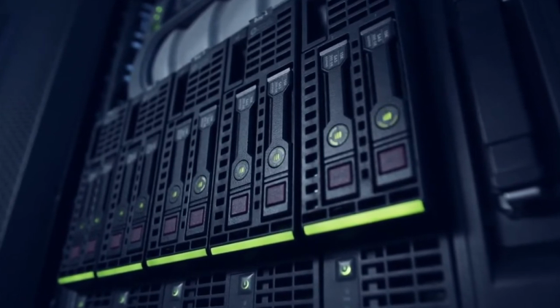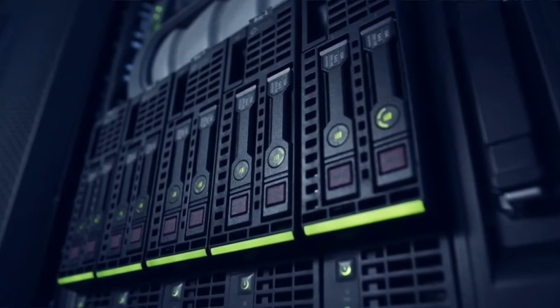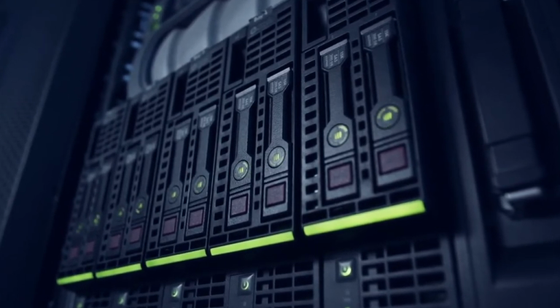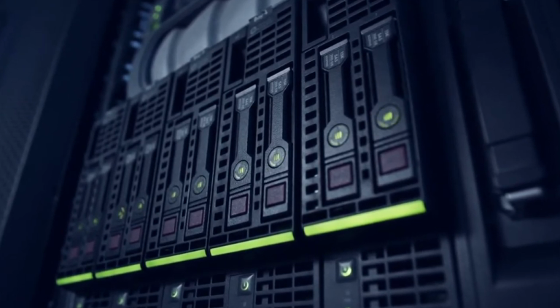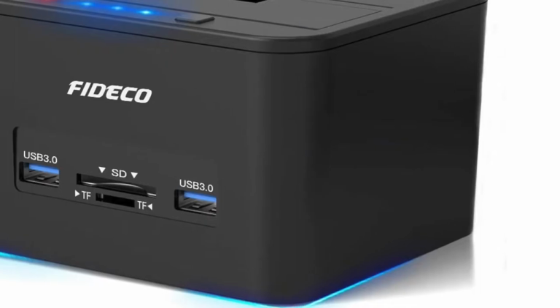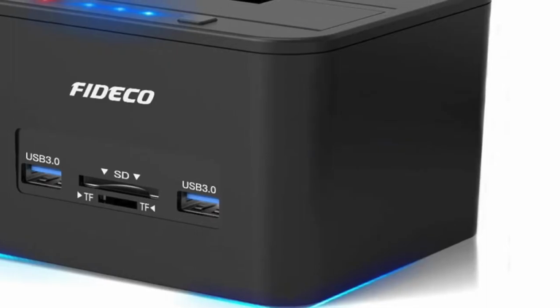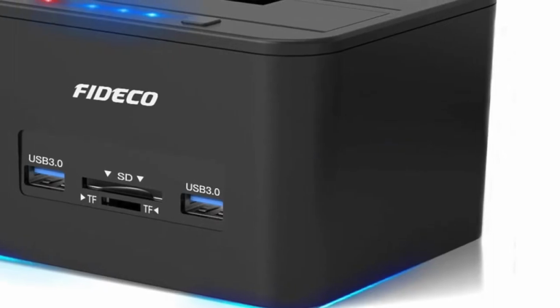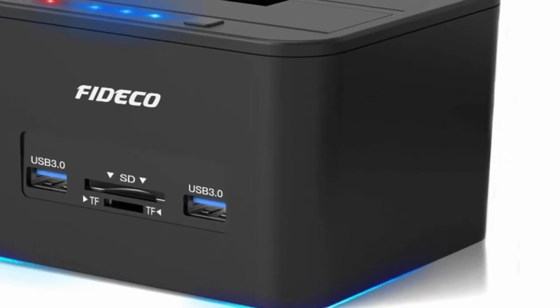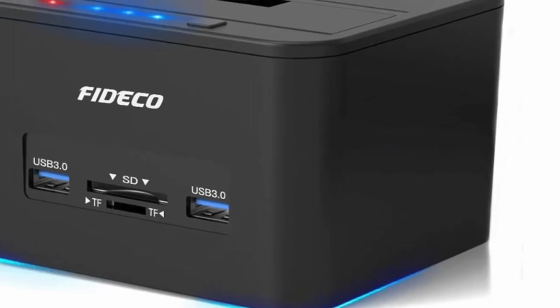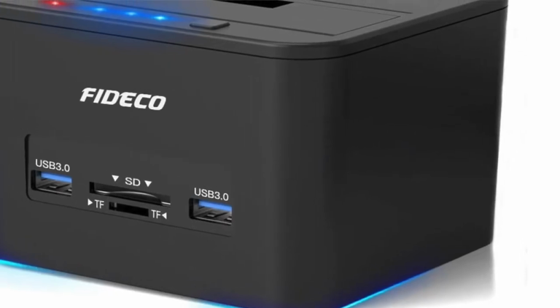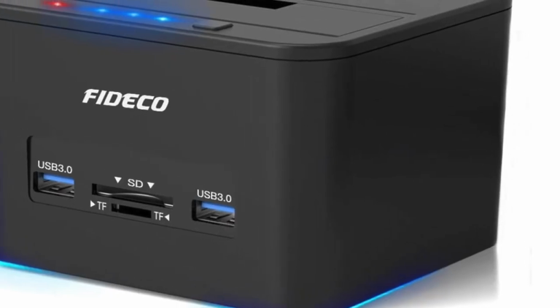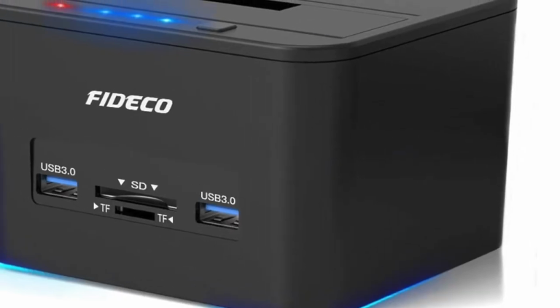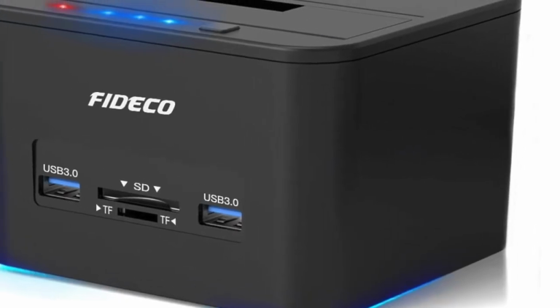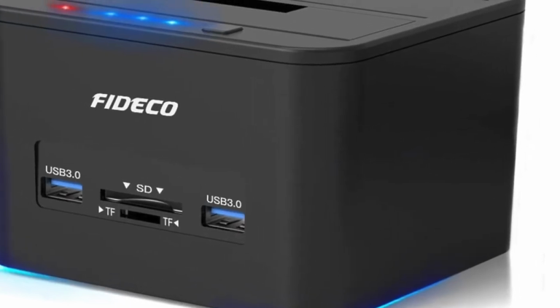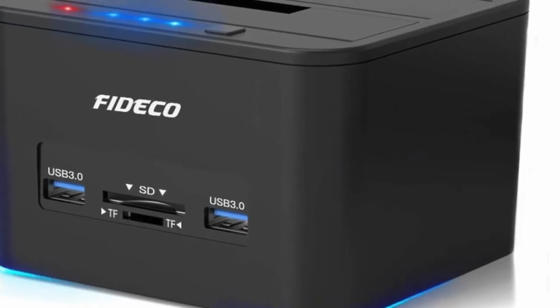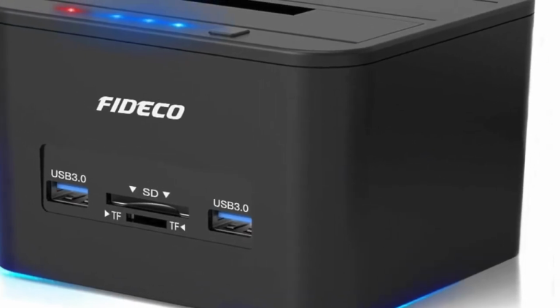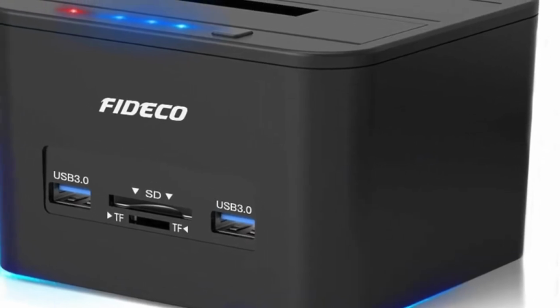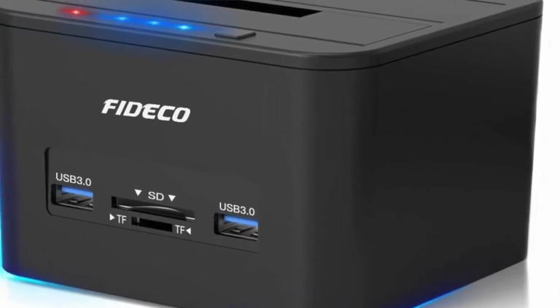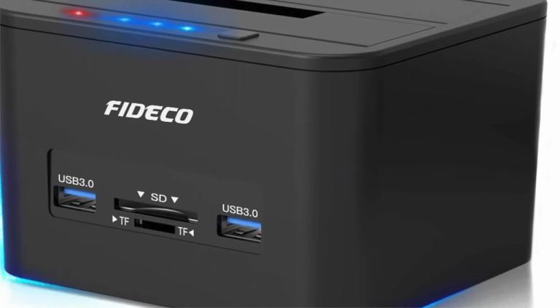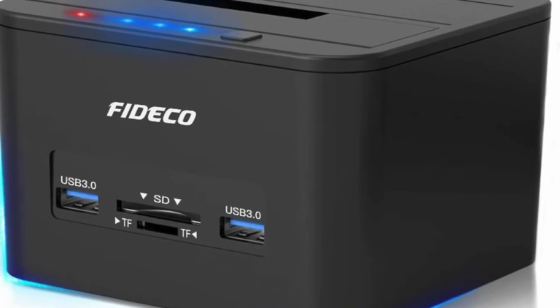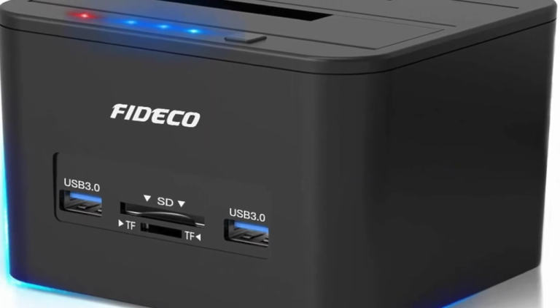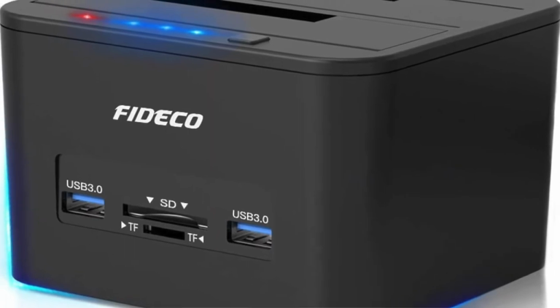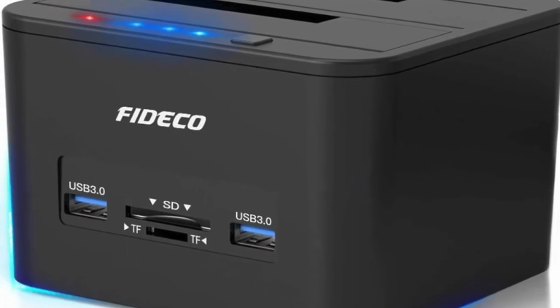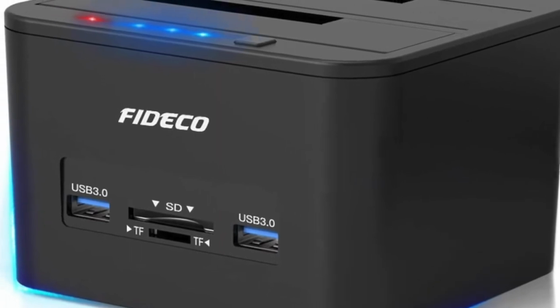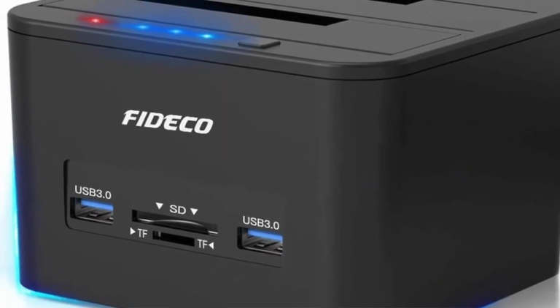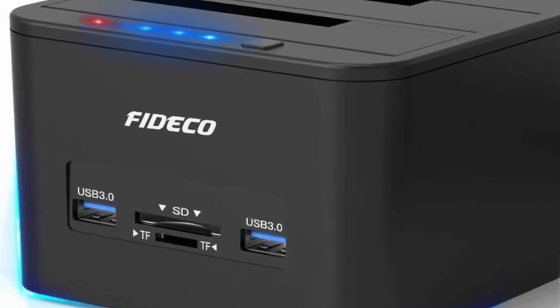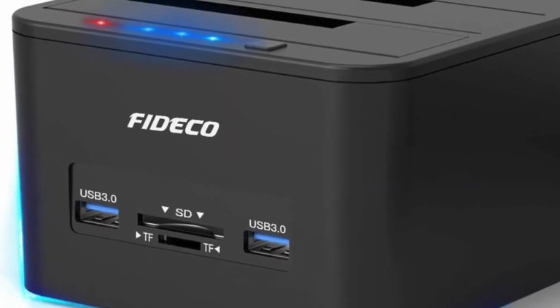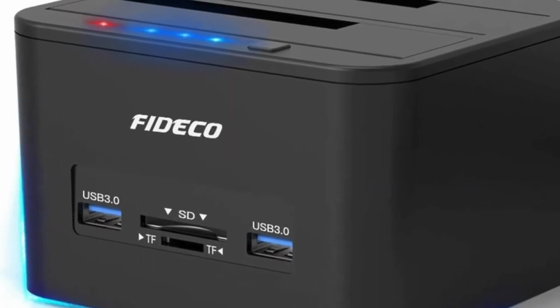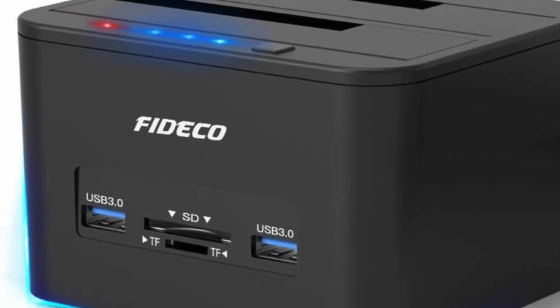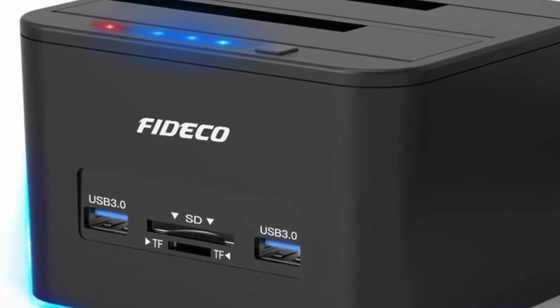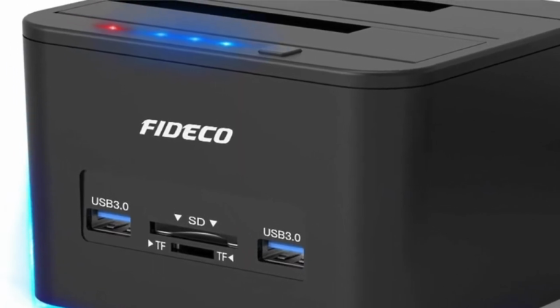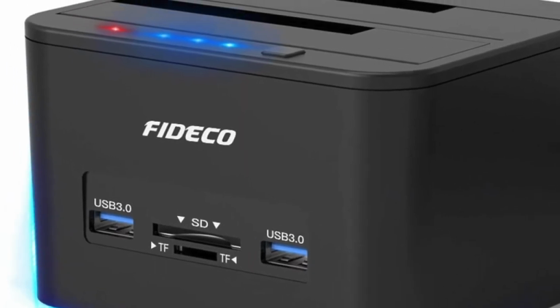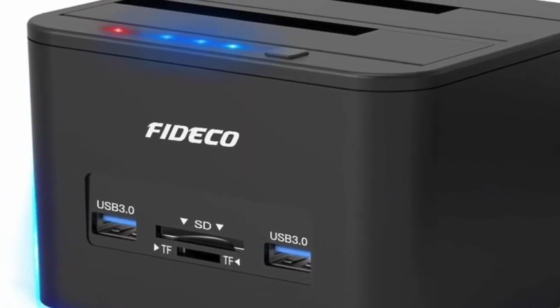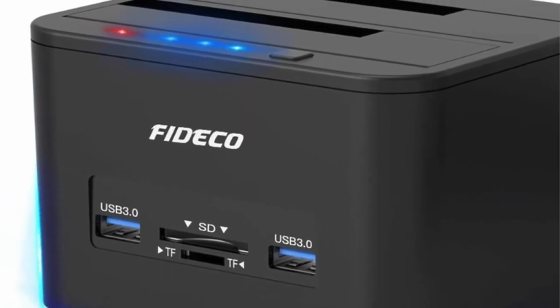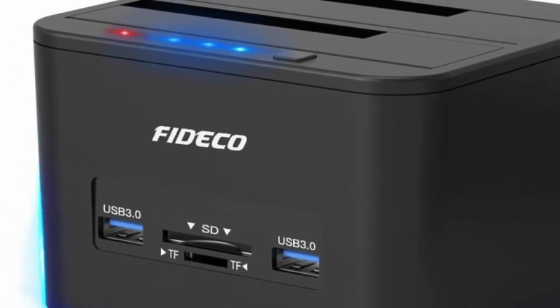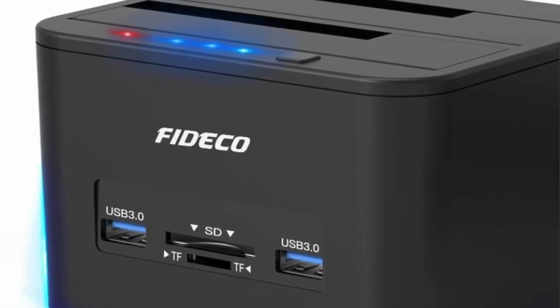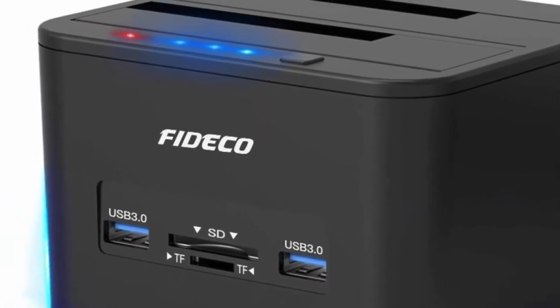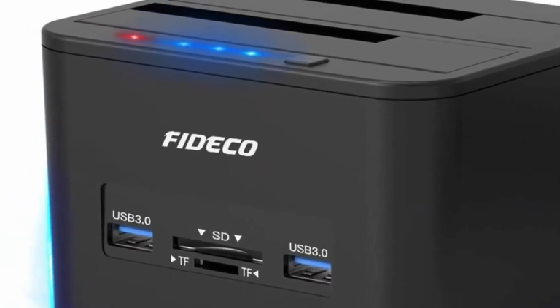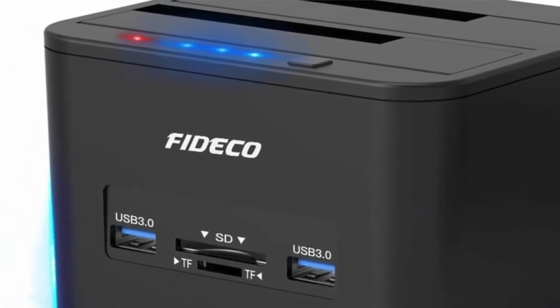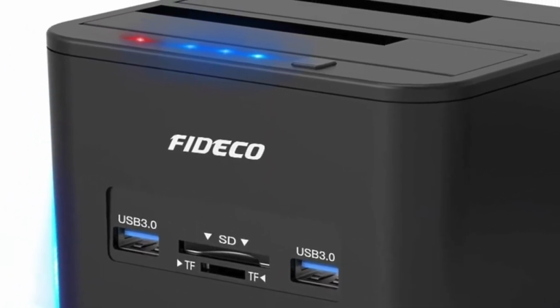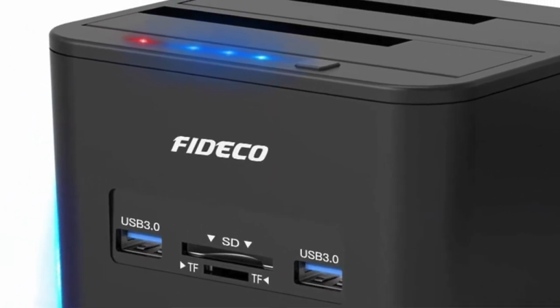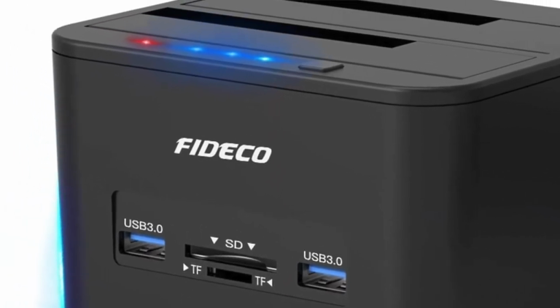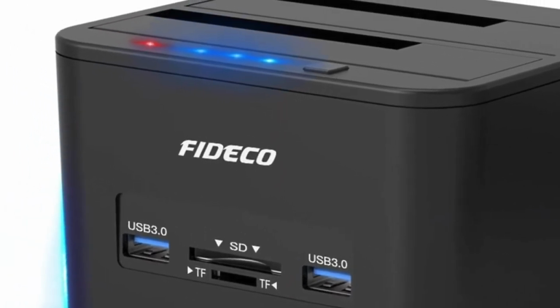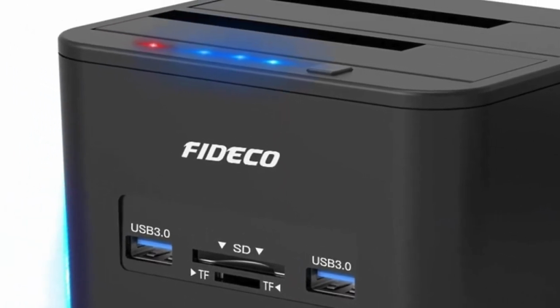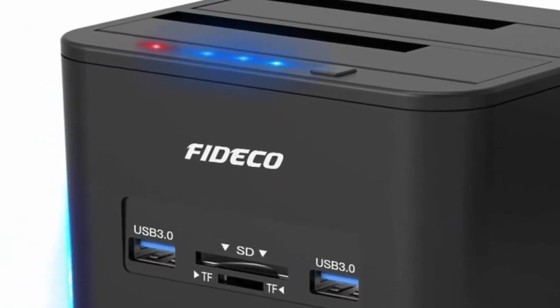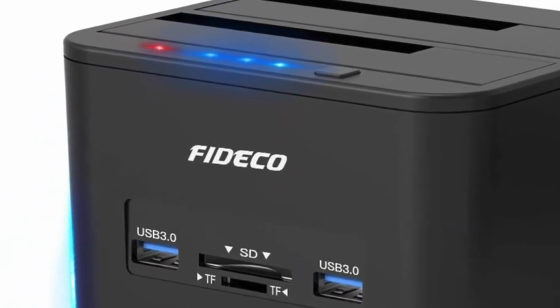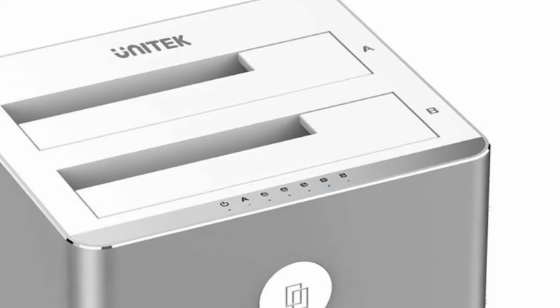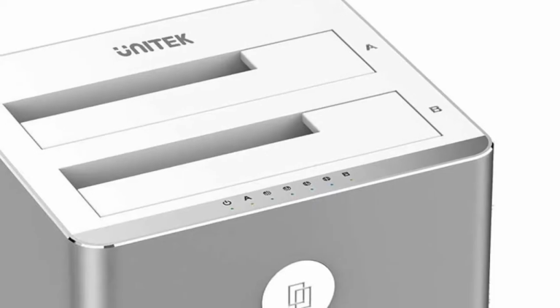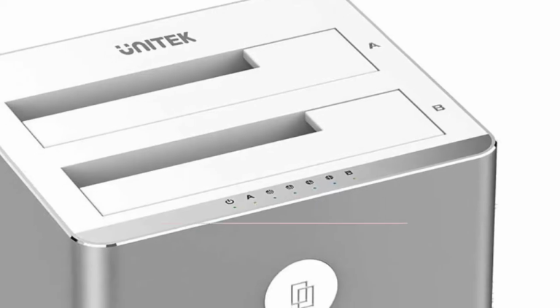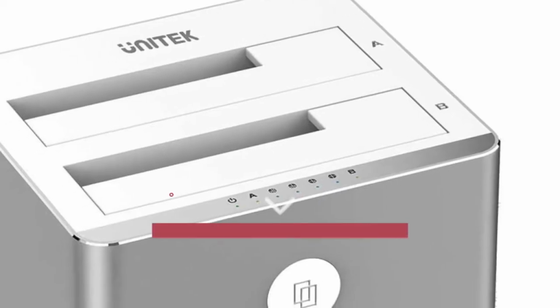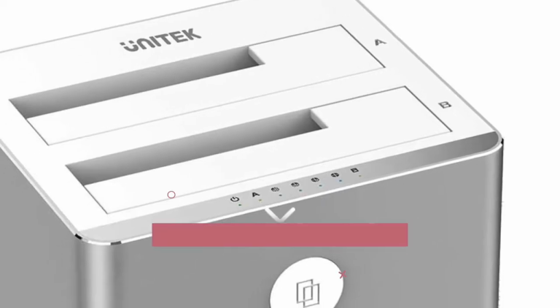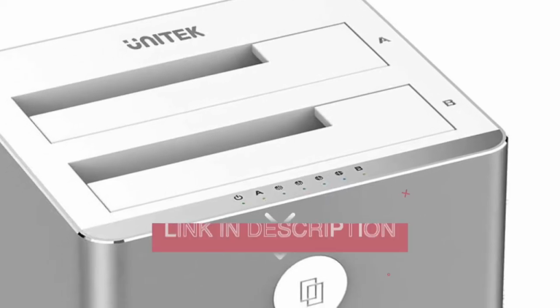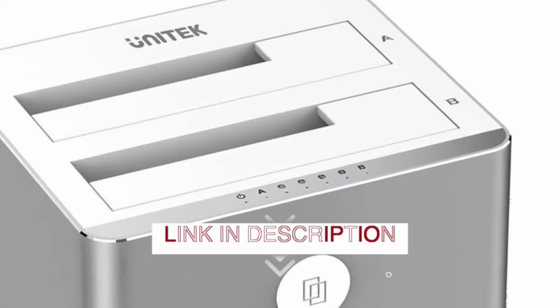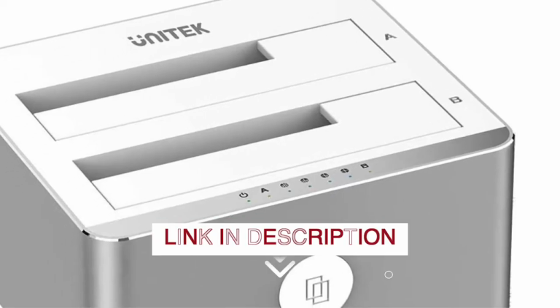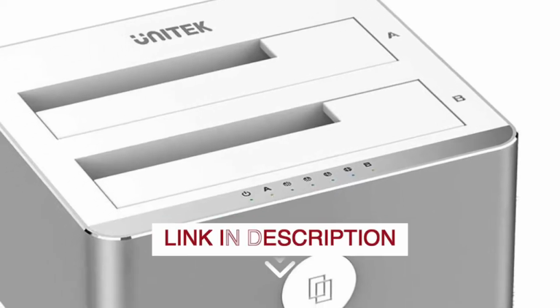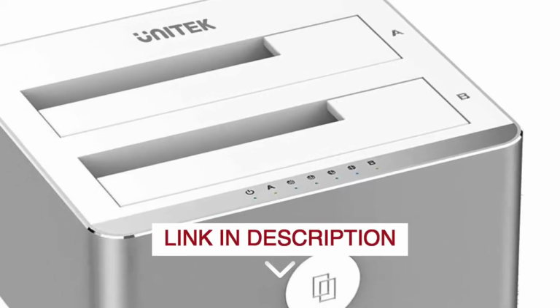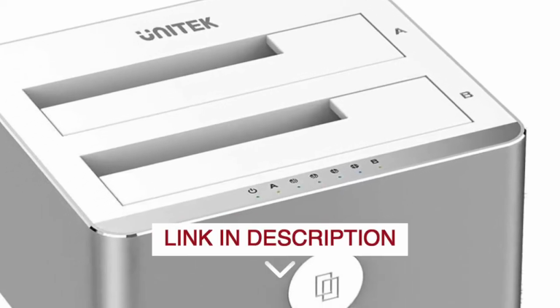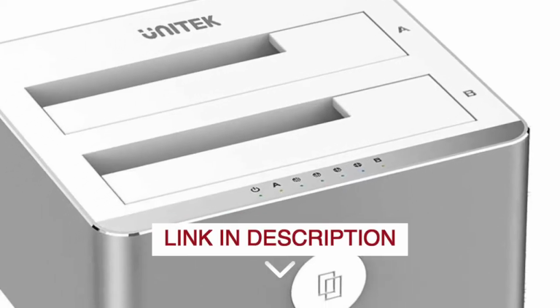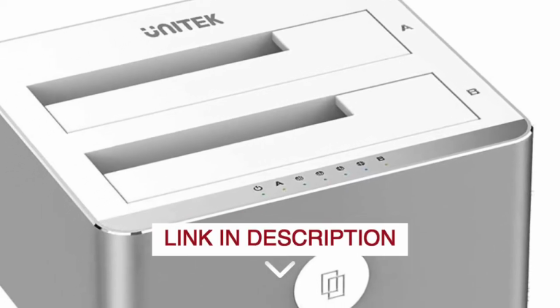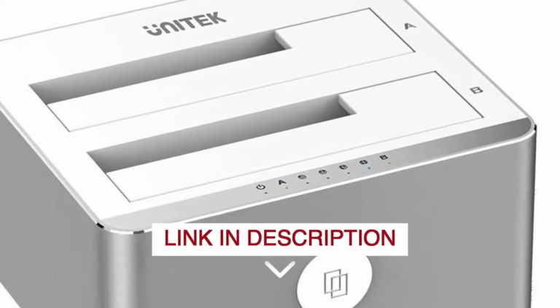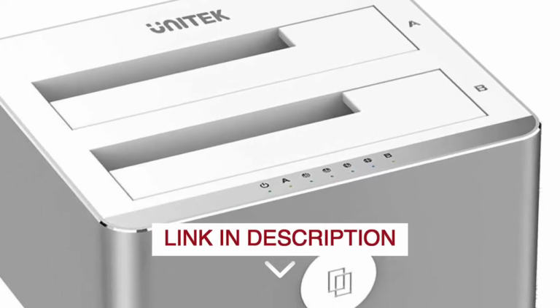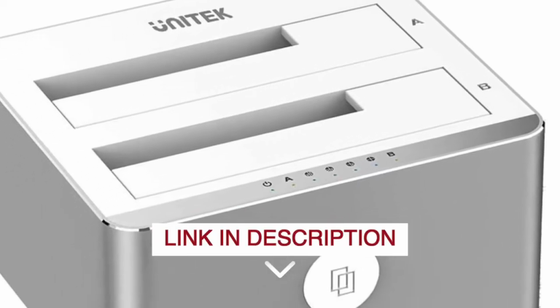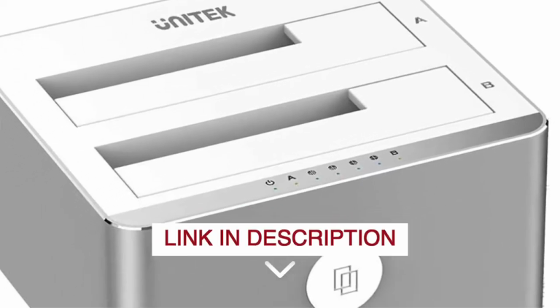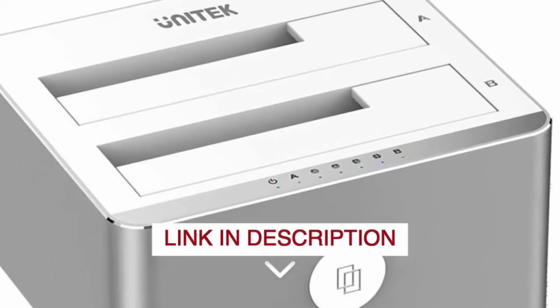For the best prices and more information about these hard drive docking stations, check out the links in the description below.